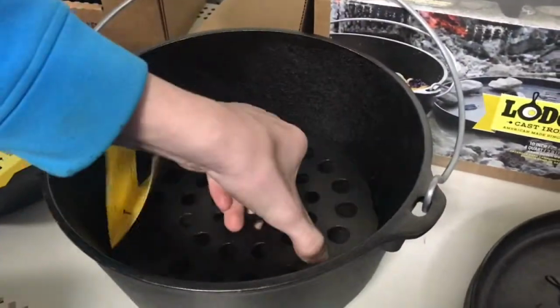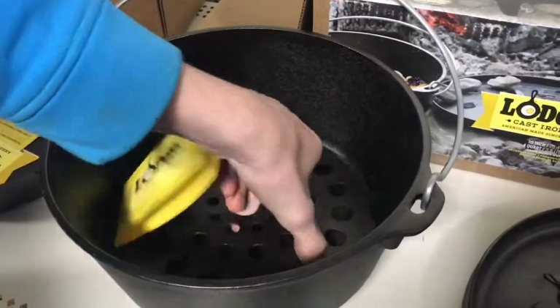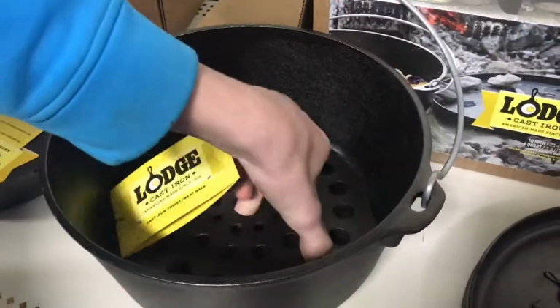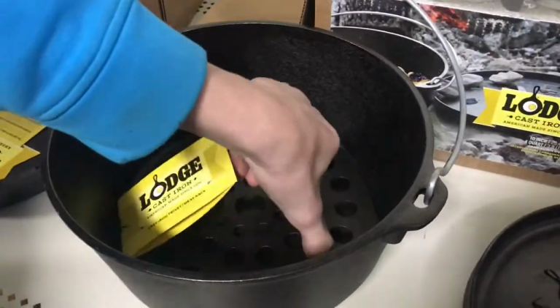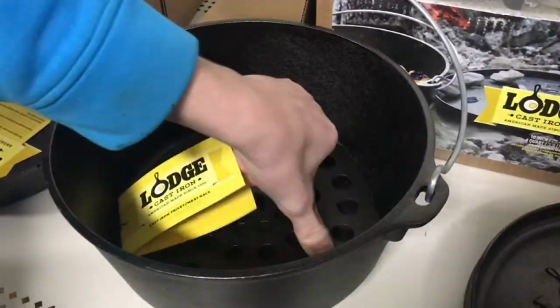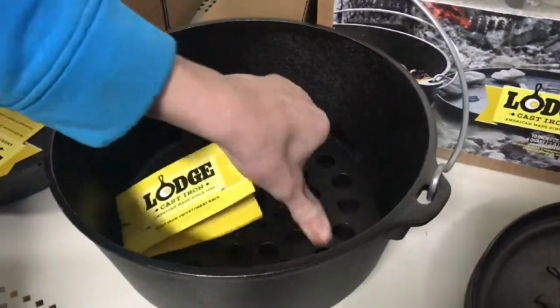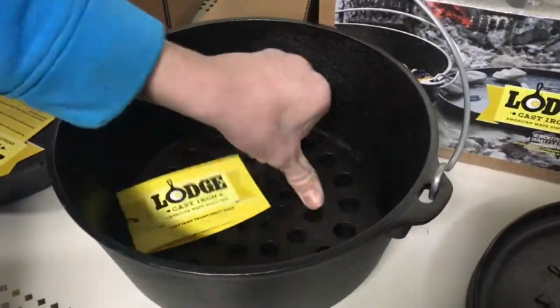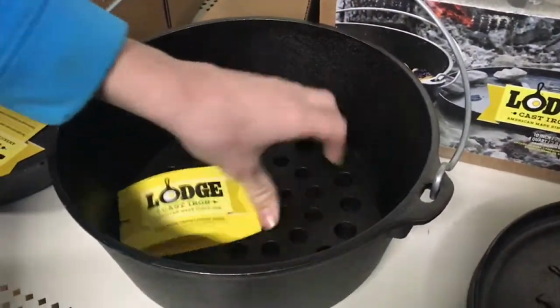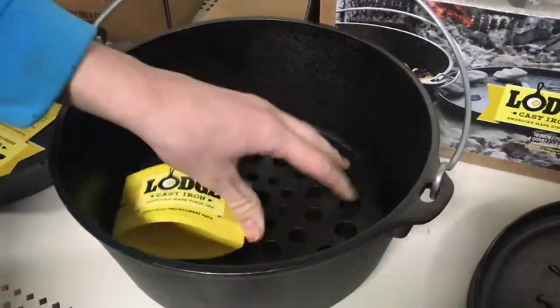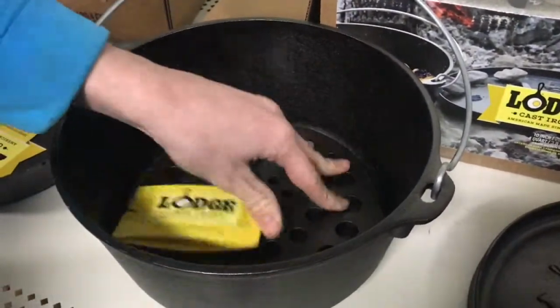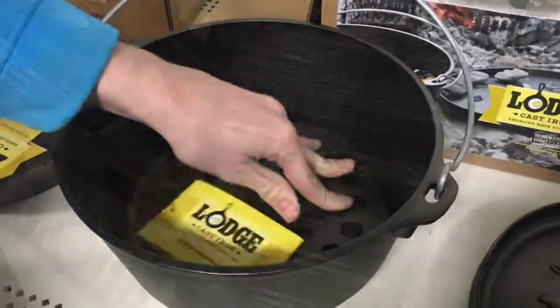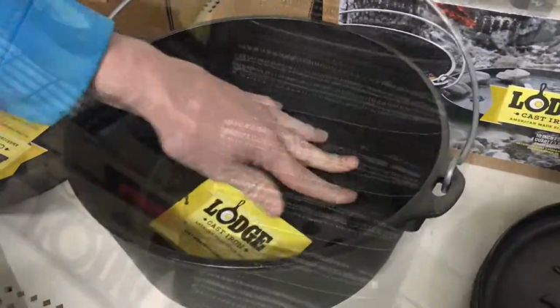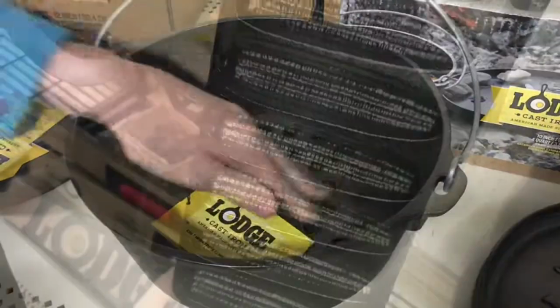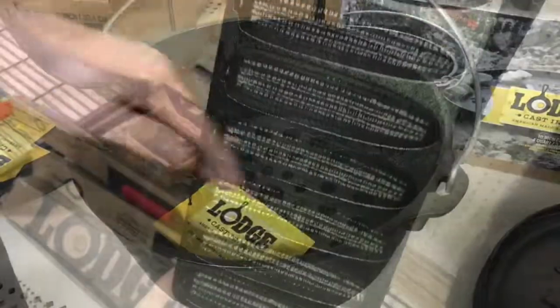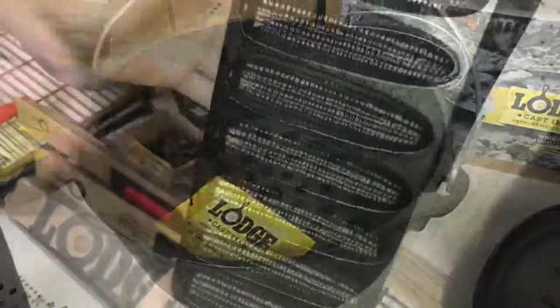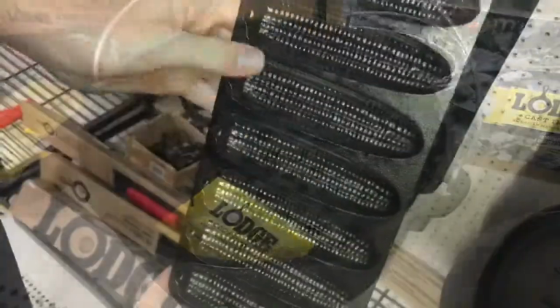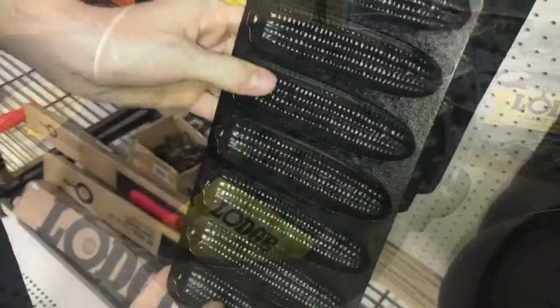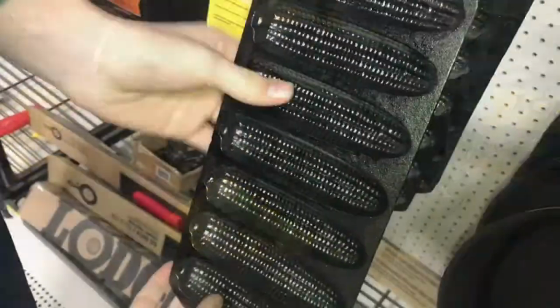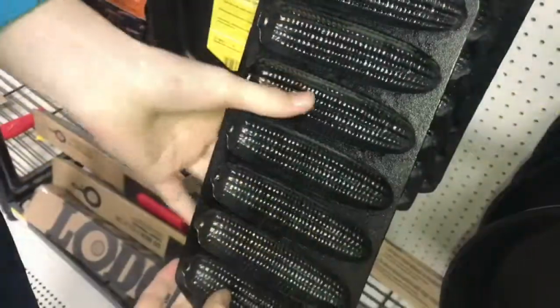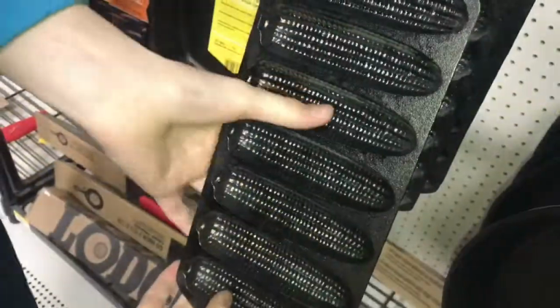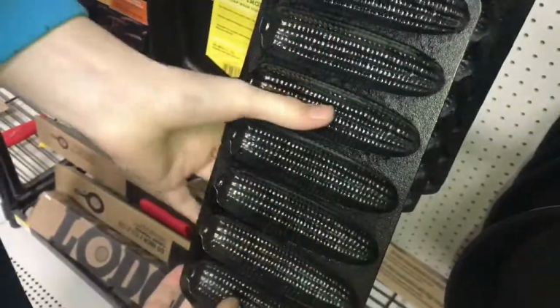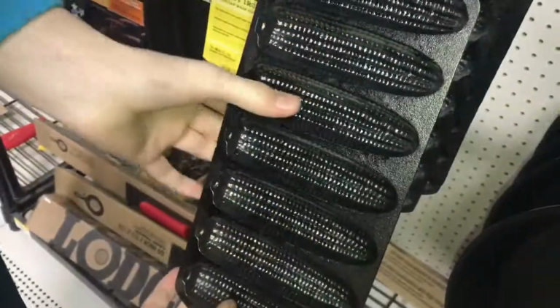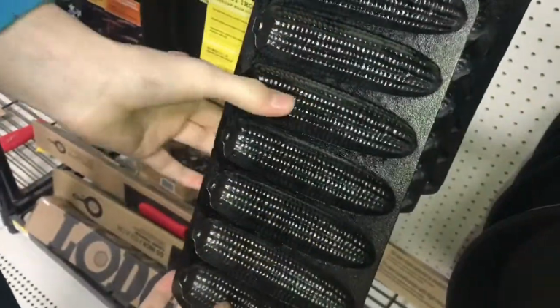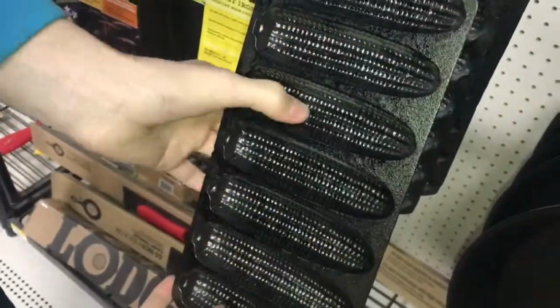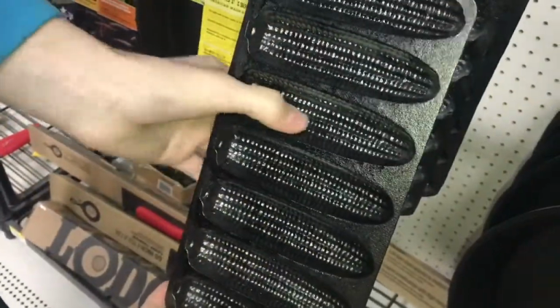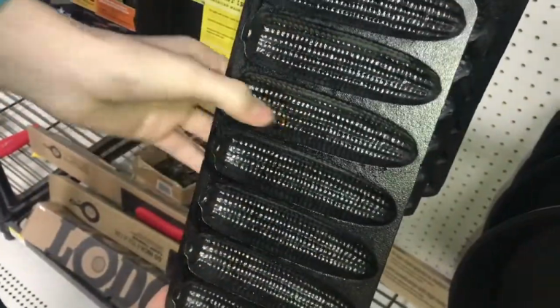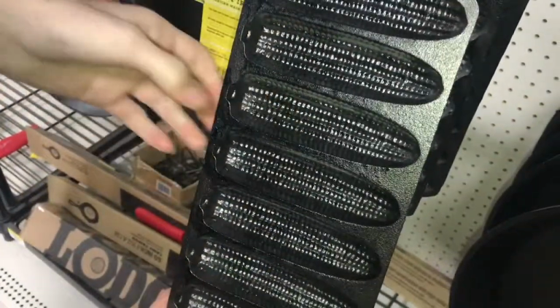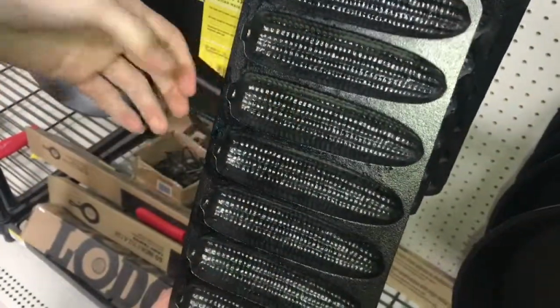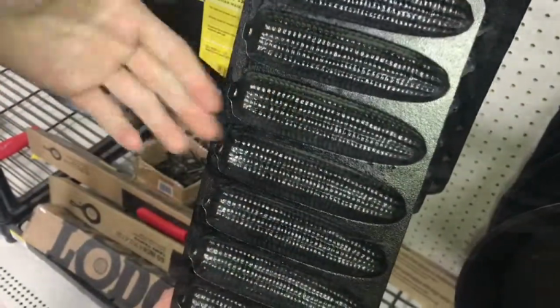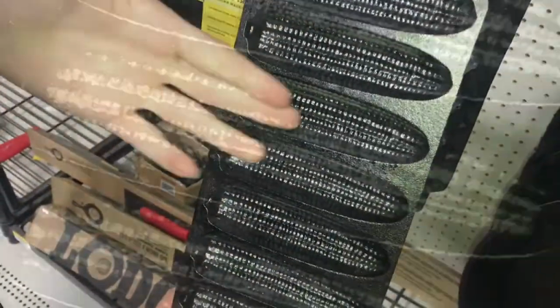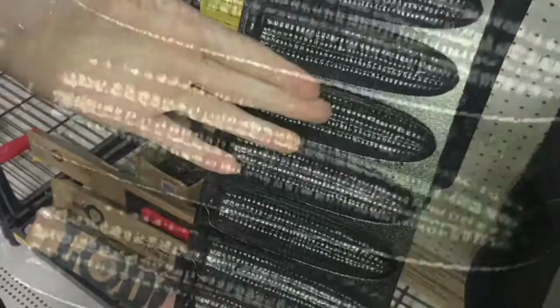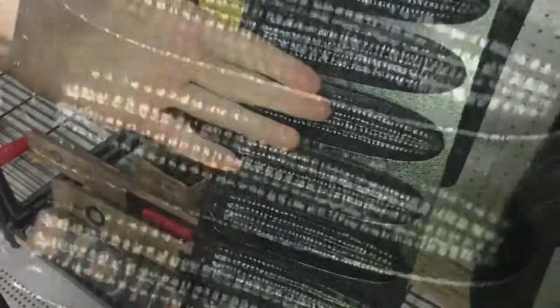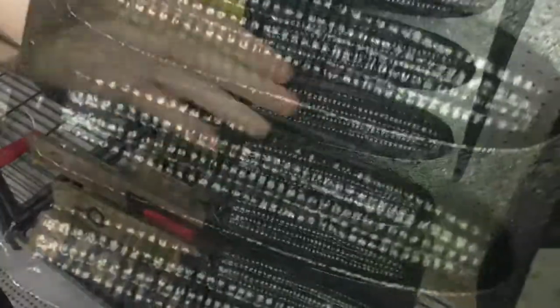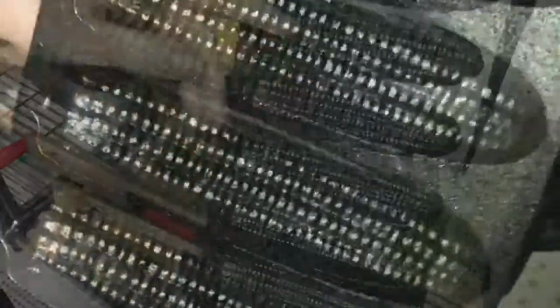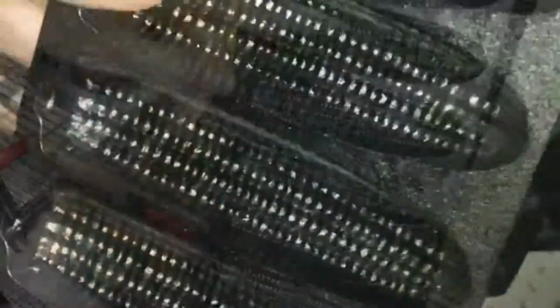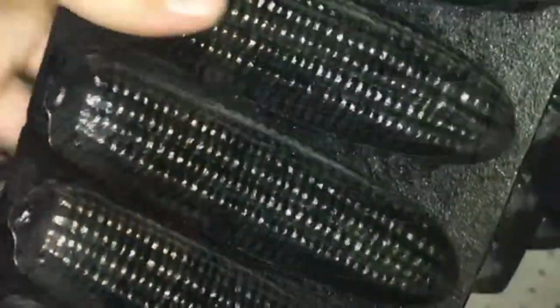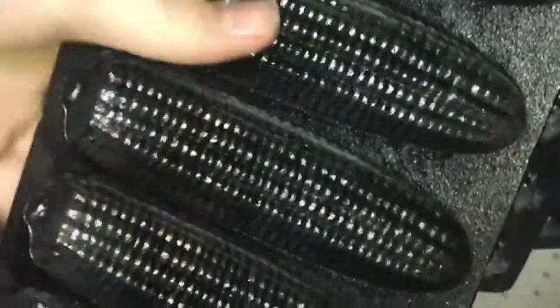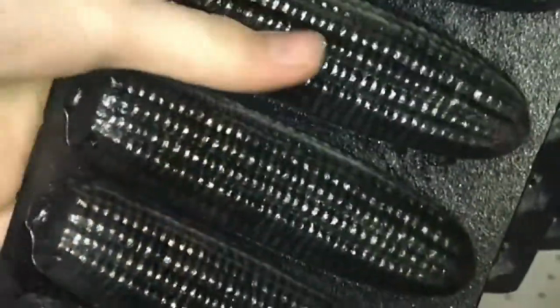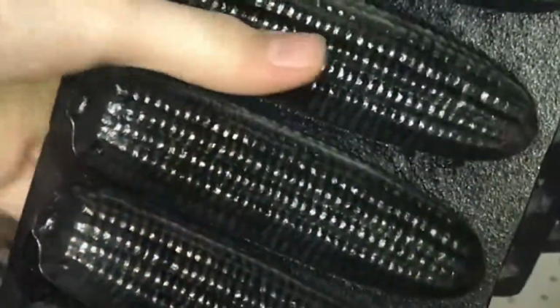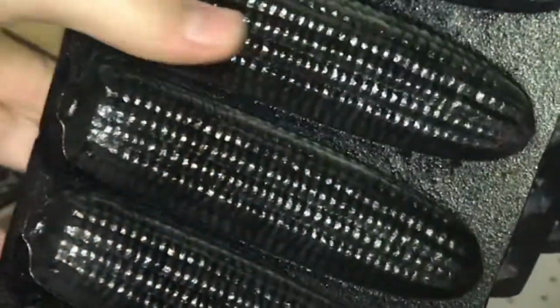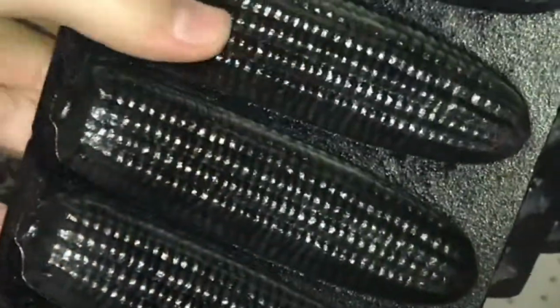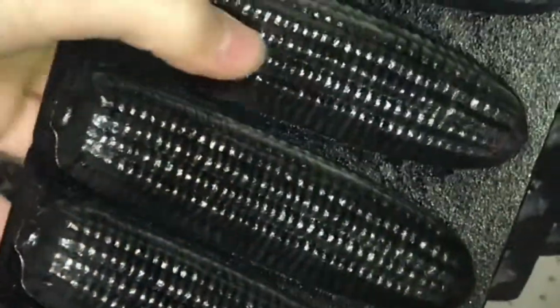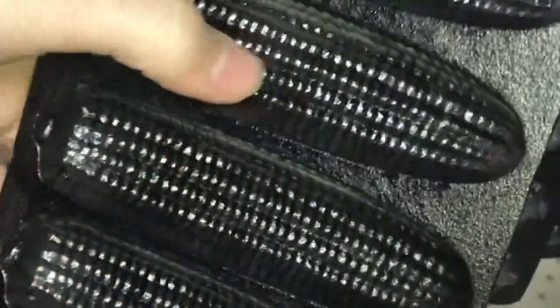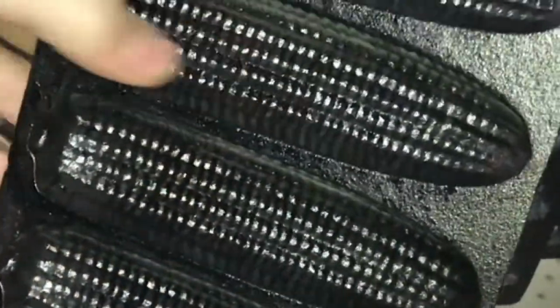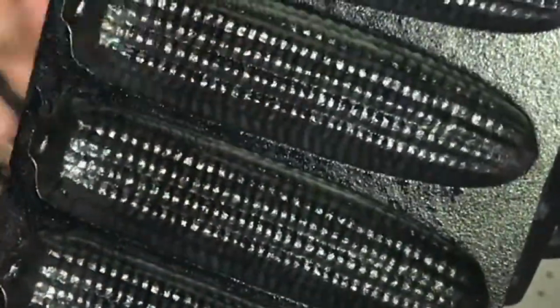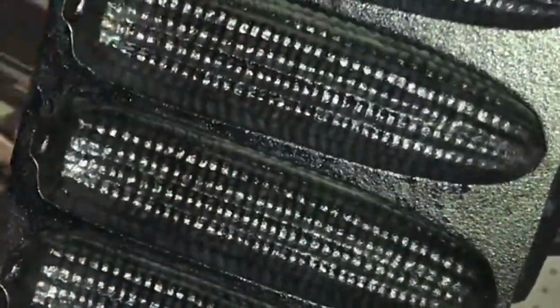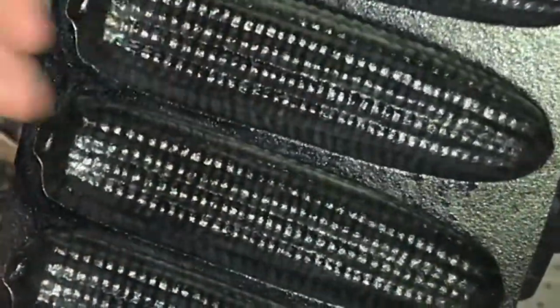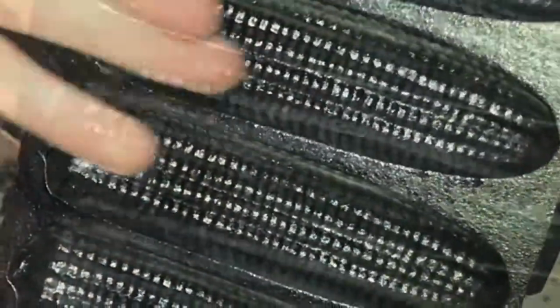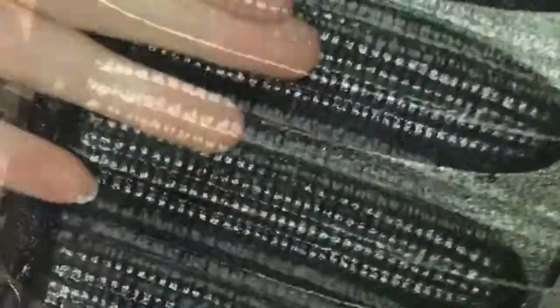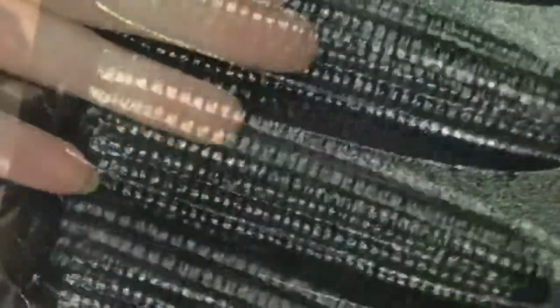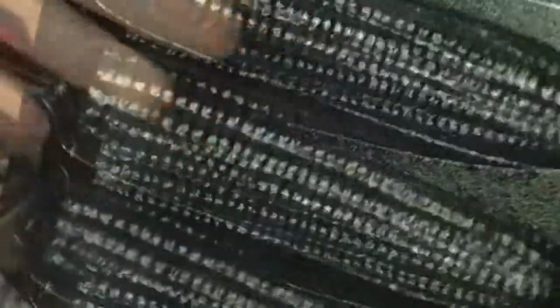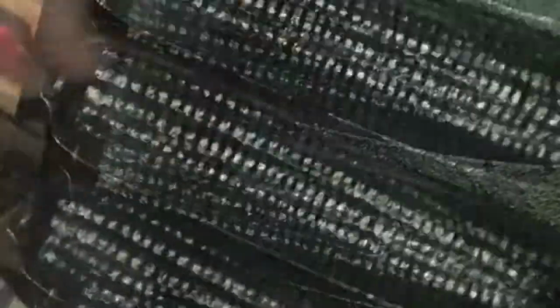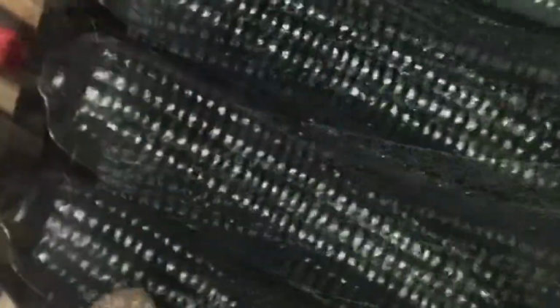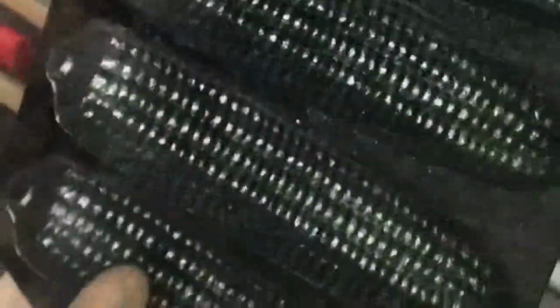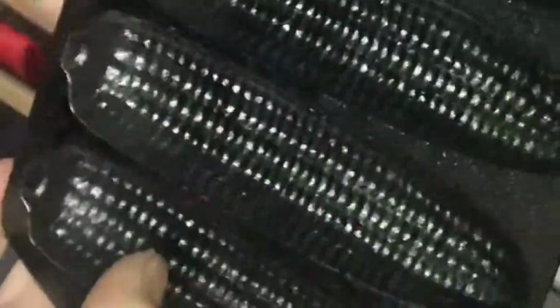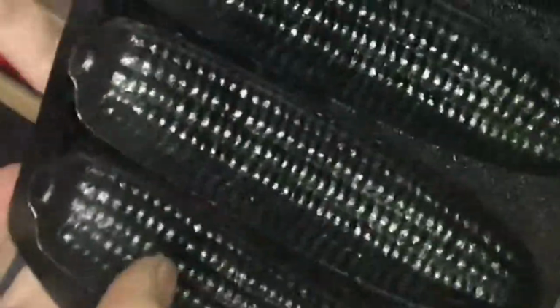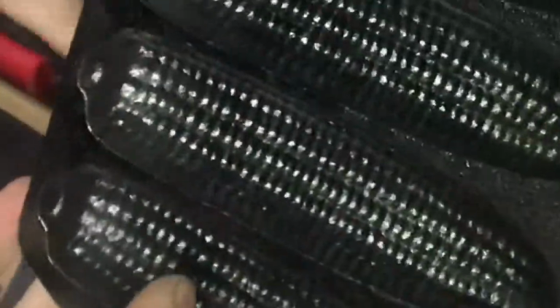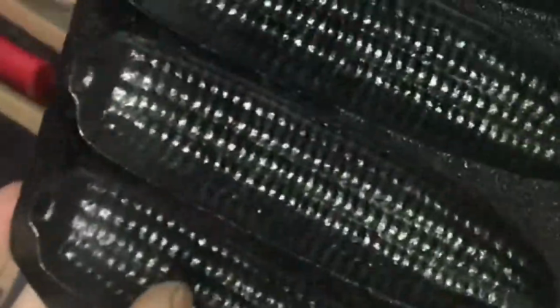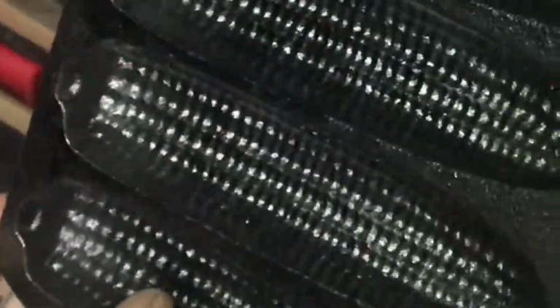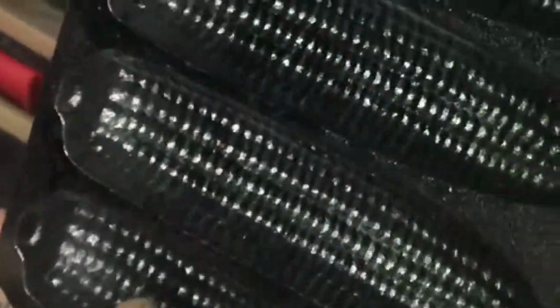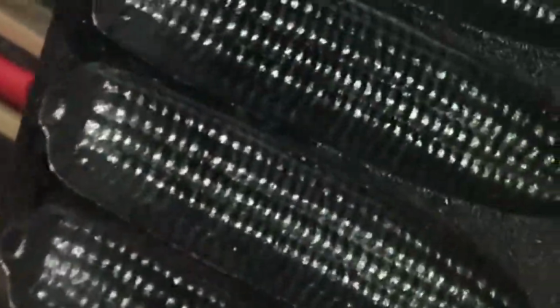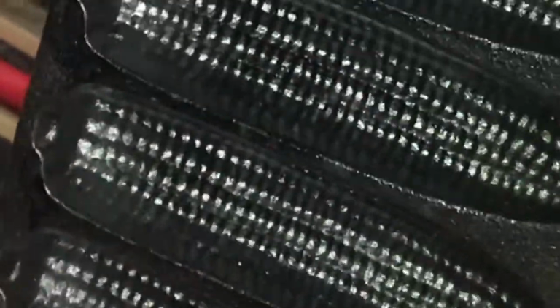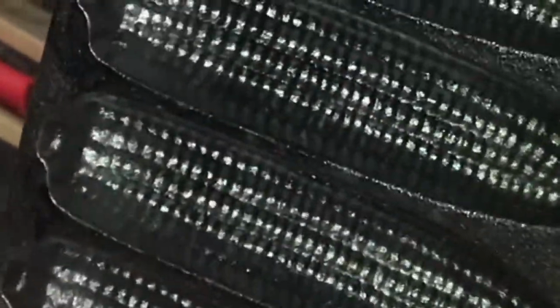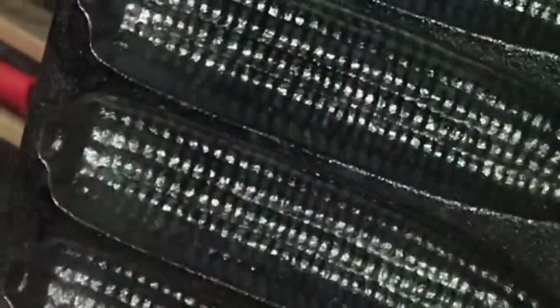These cornbread molds have been around a long time, and I've never gotten them to work. They're cute, but I have to carve the cornbread out of these.